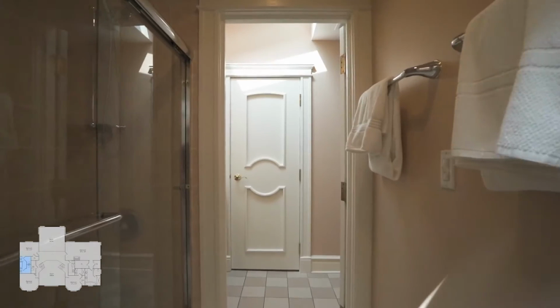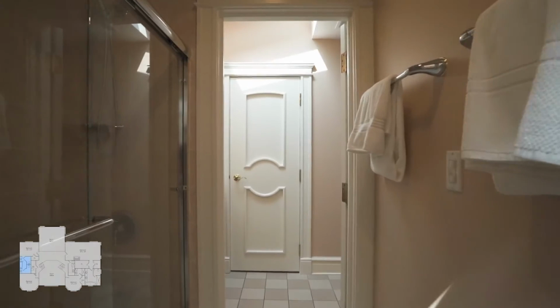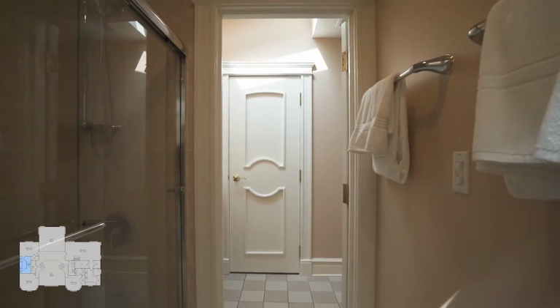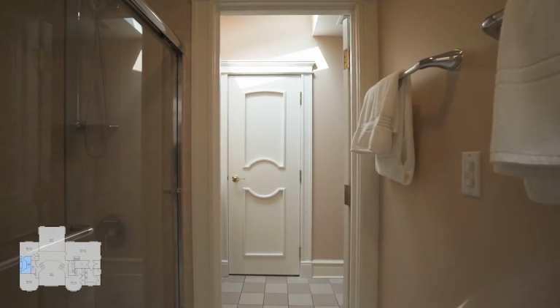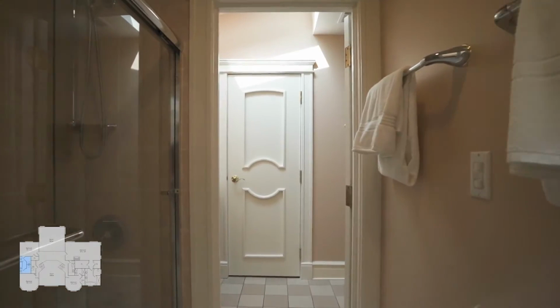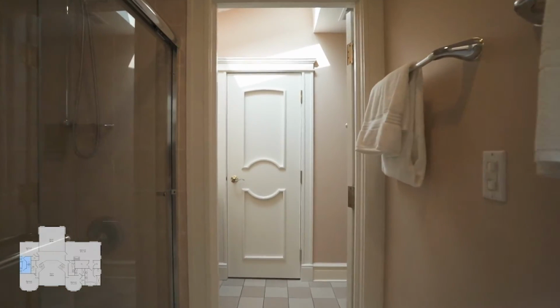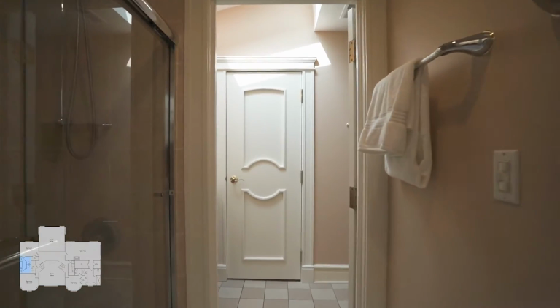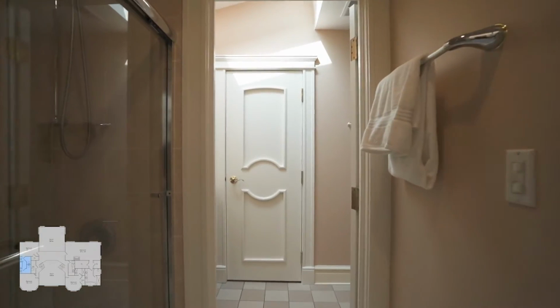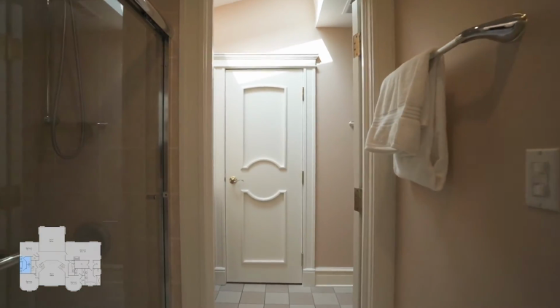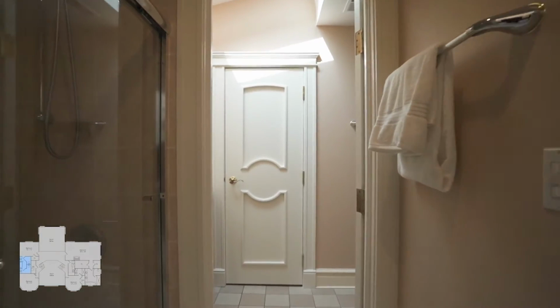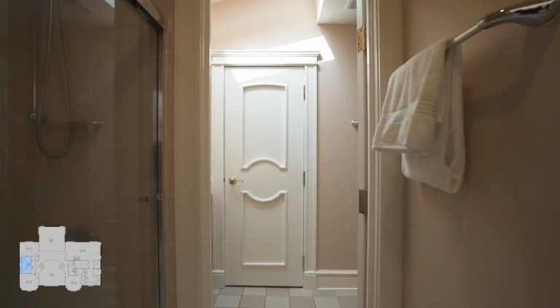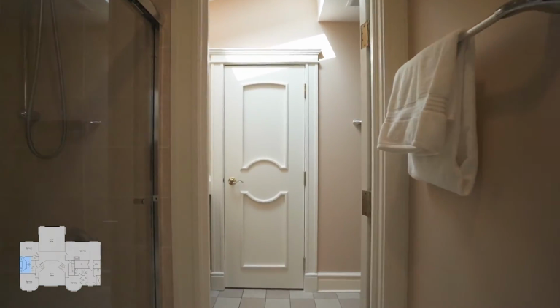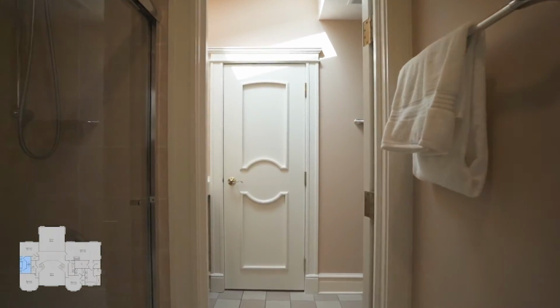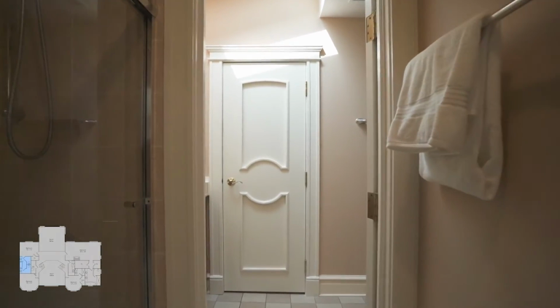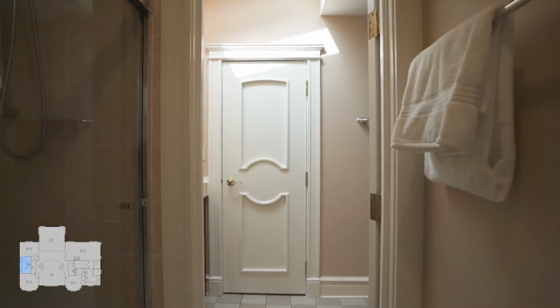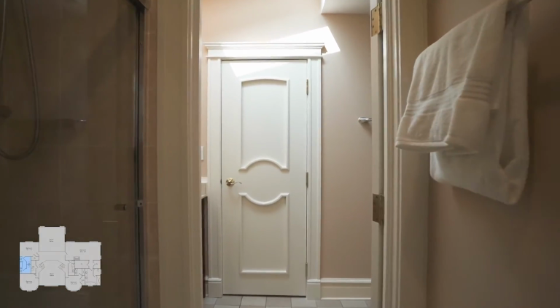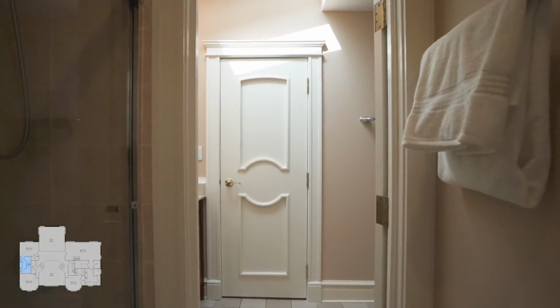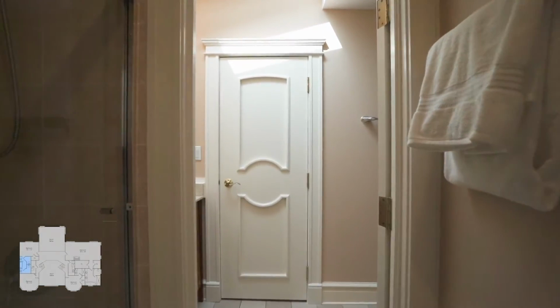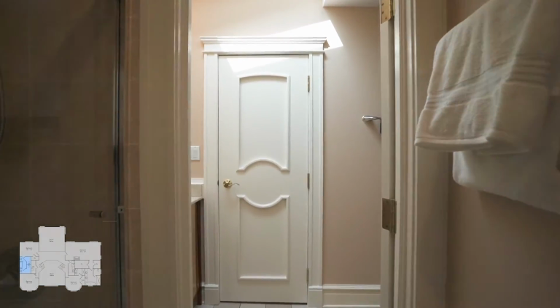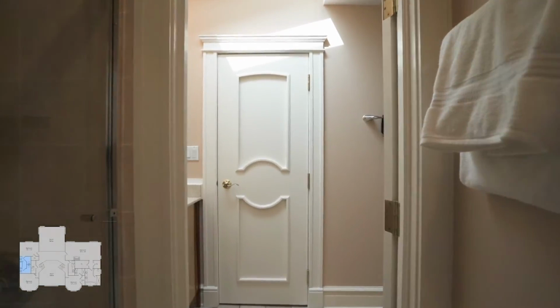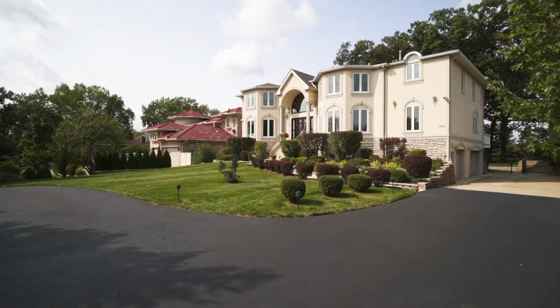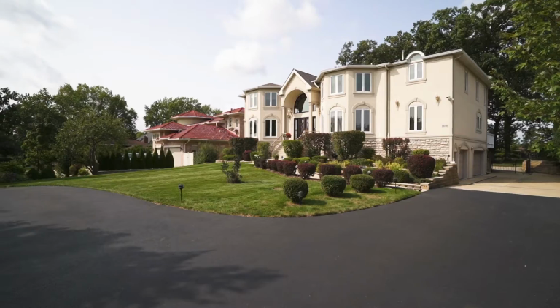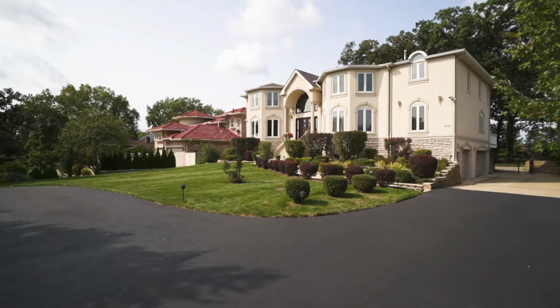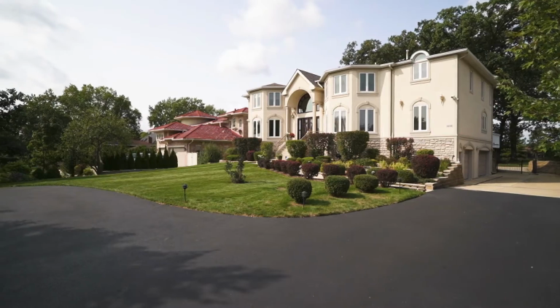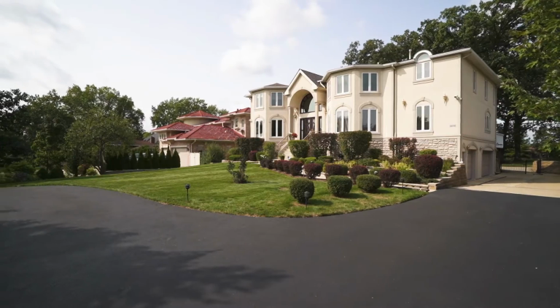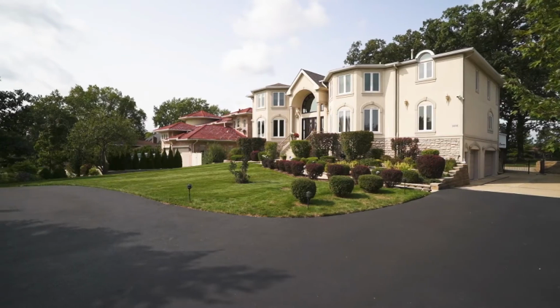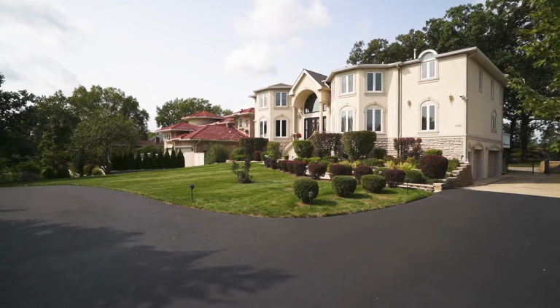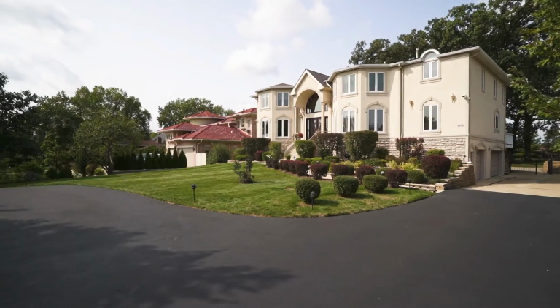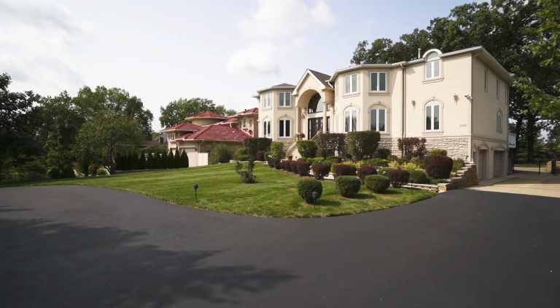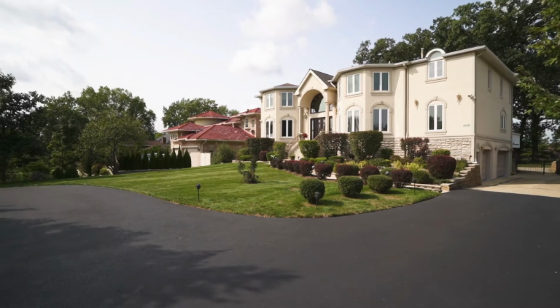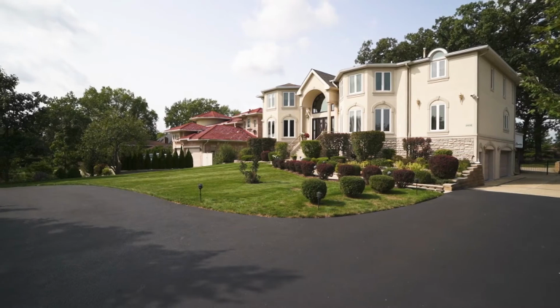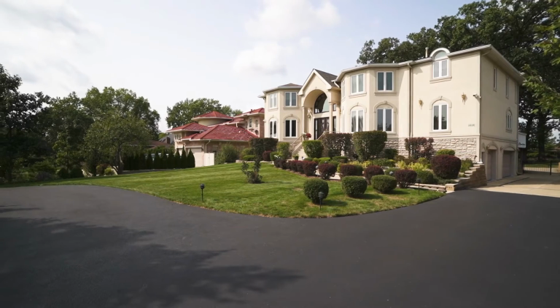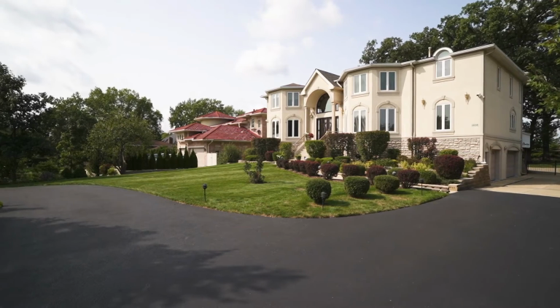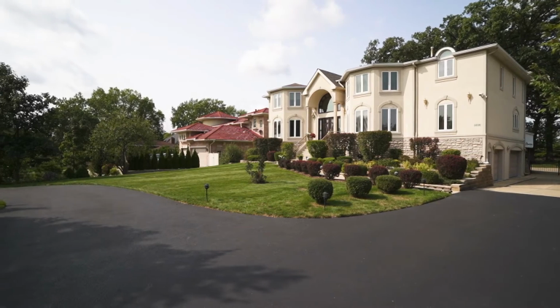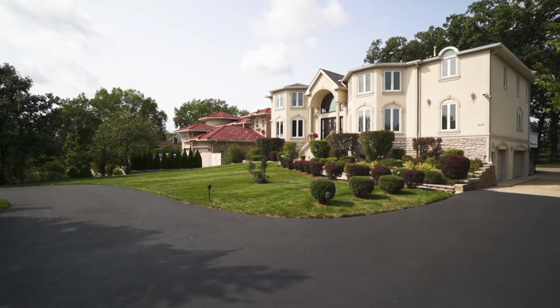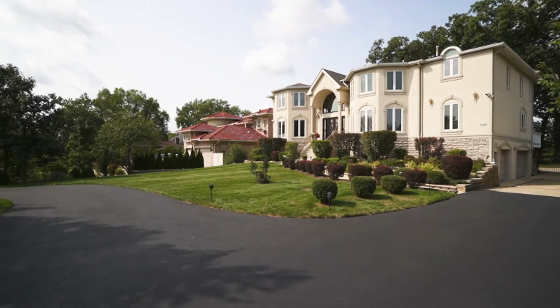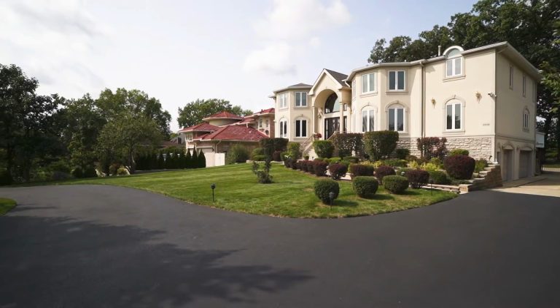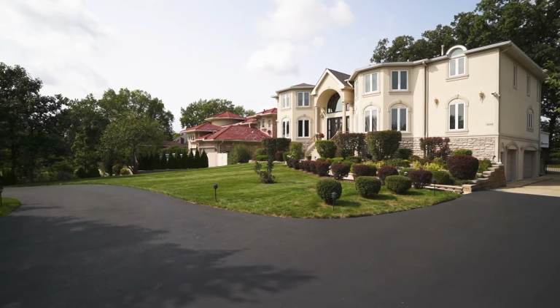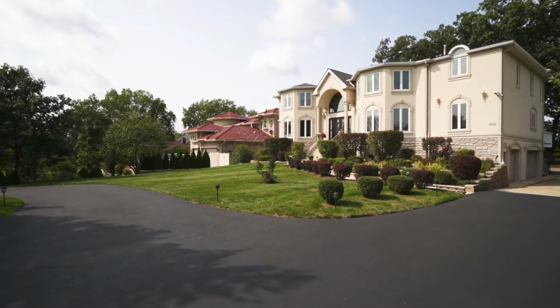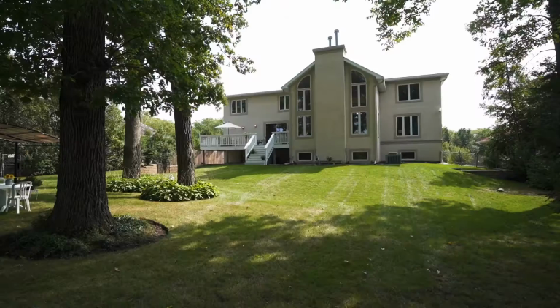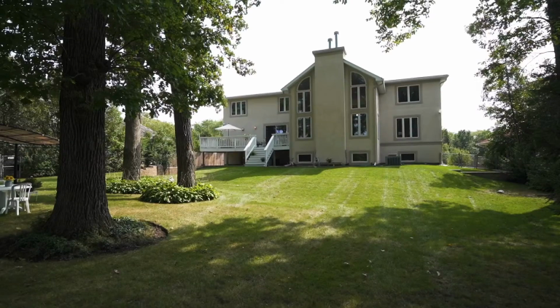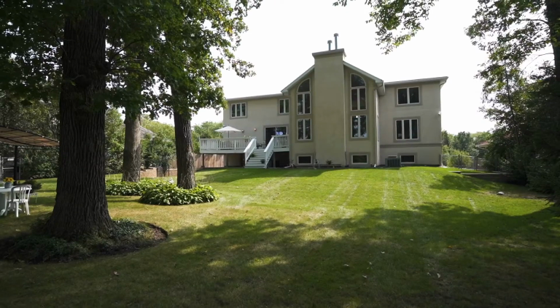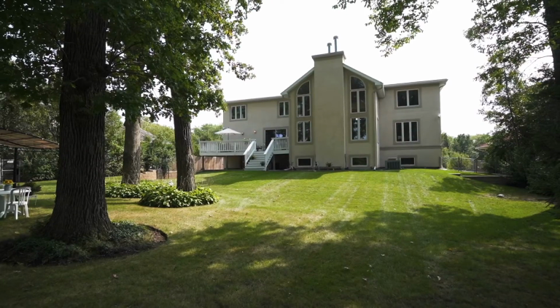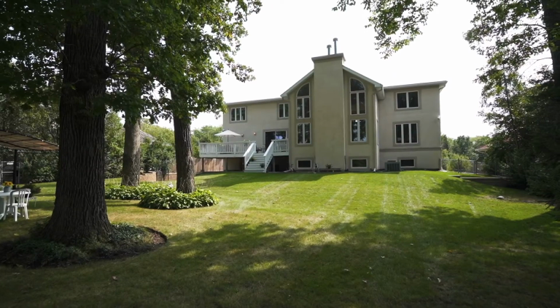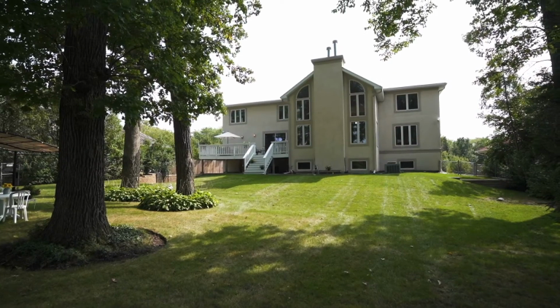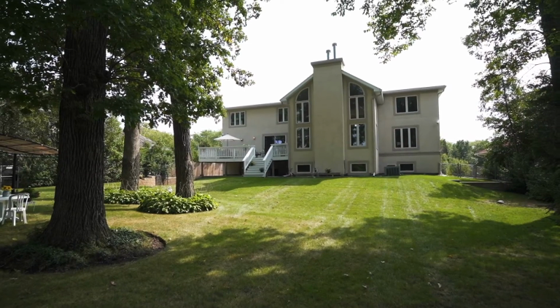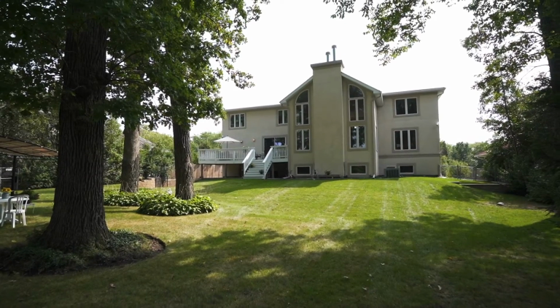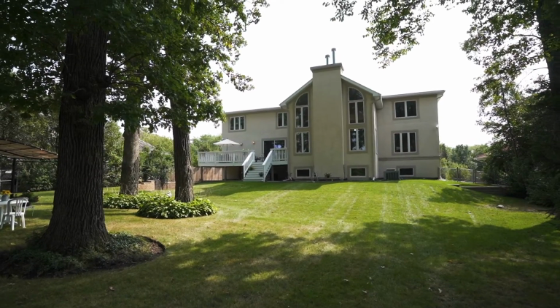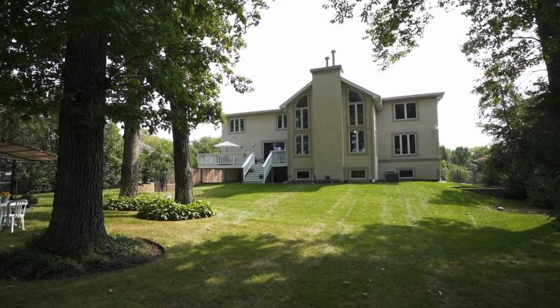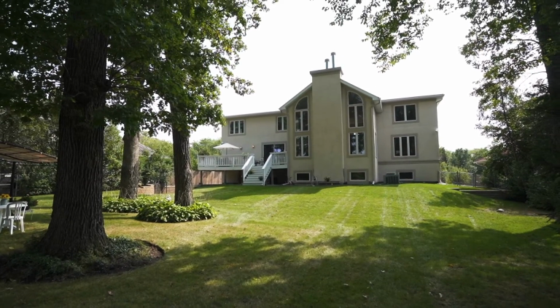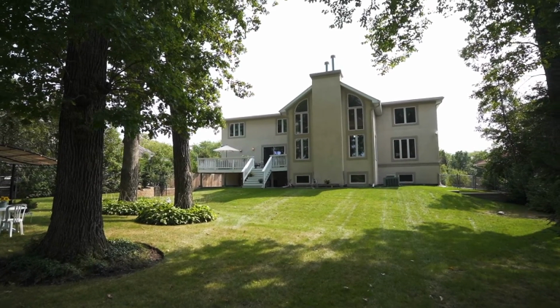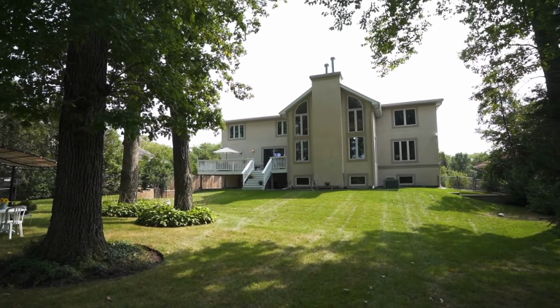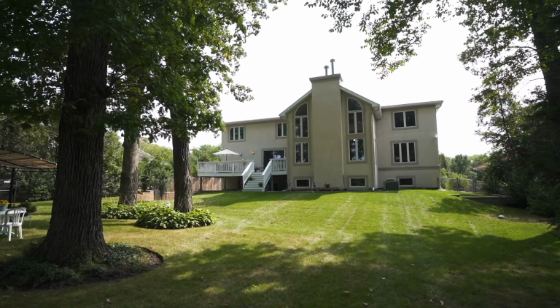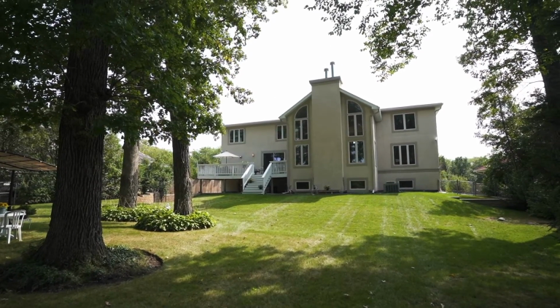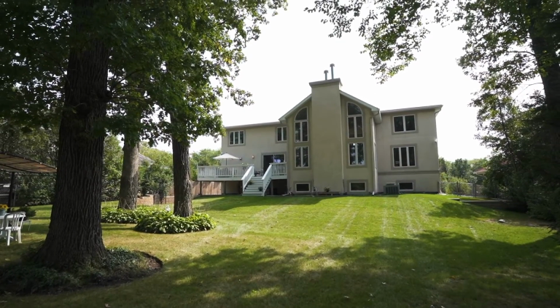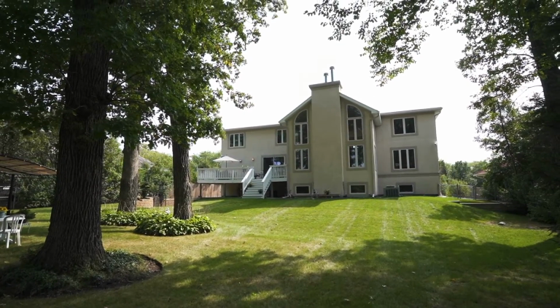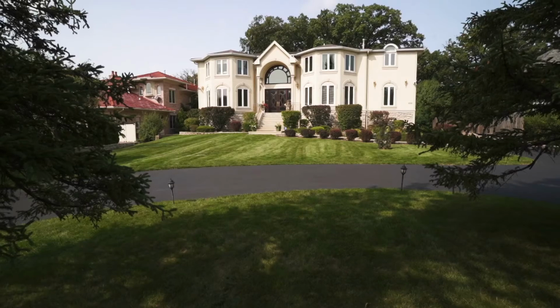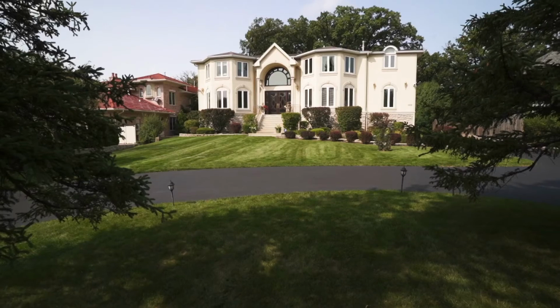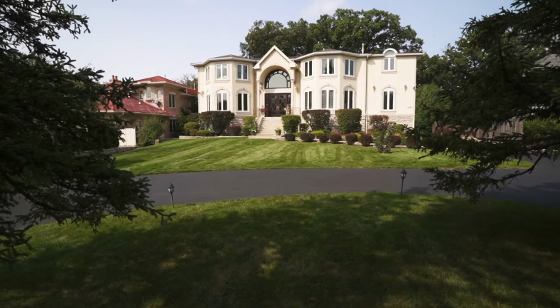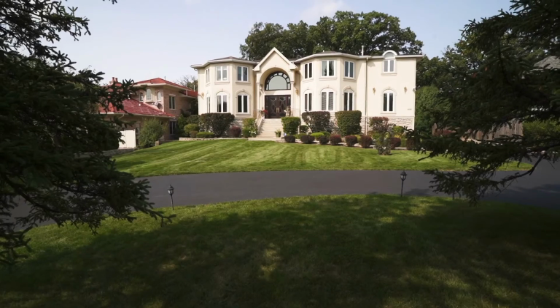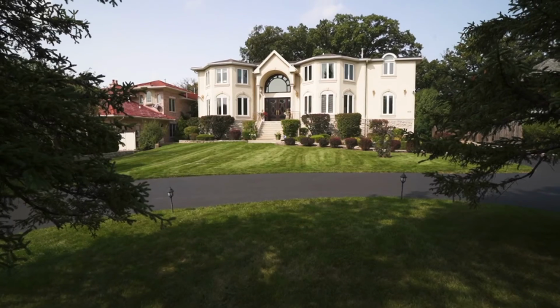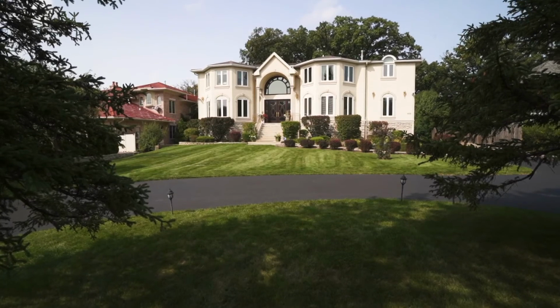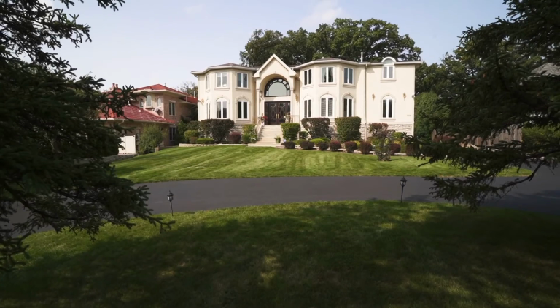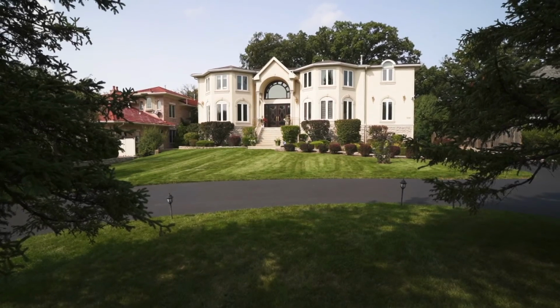The basement also features a rec room. Three-car garage, a great amount of storage, security system, and underground sprinklers. You will love this home.